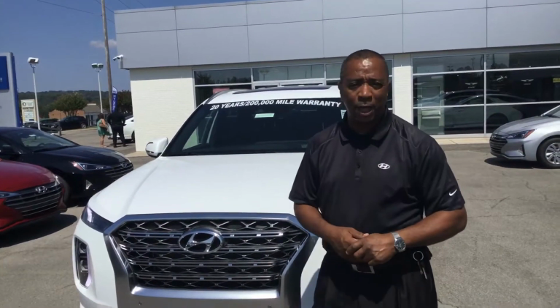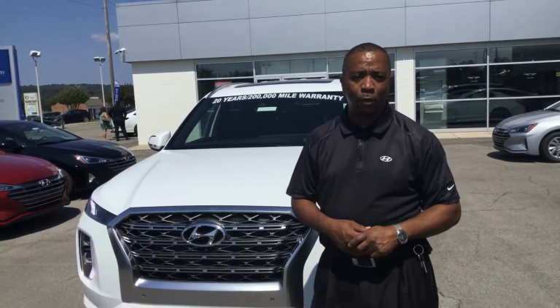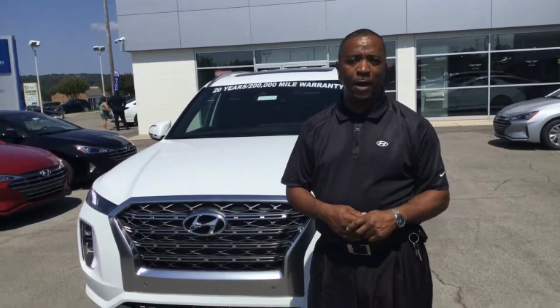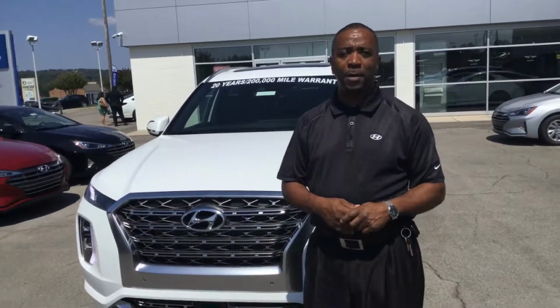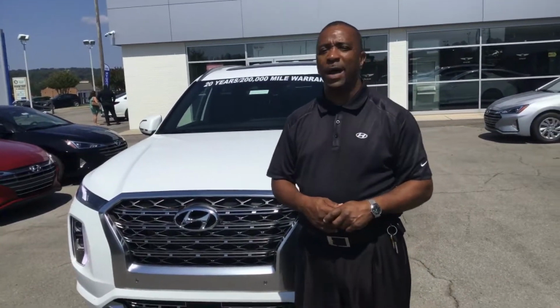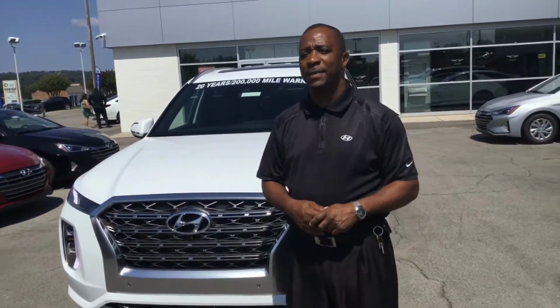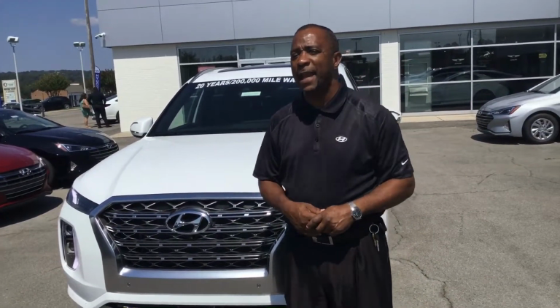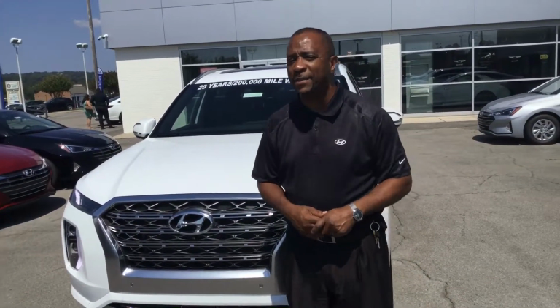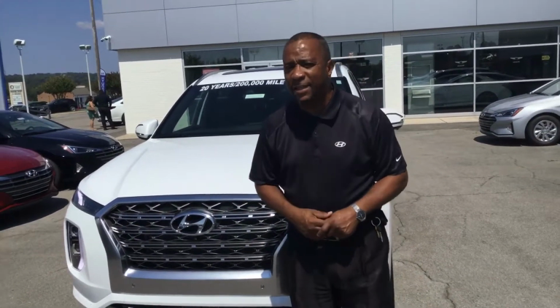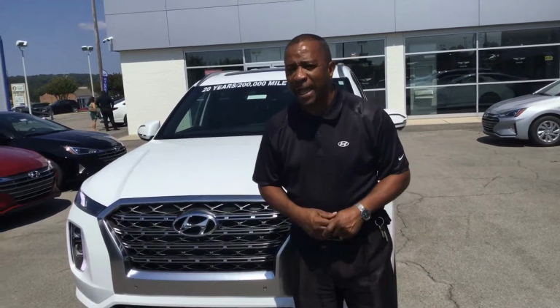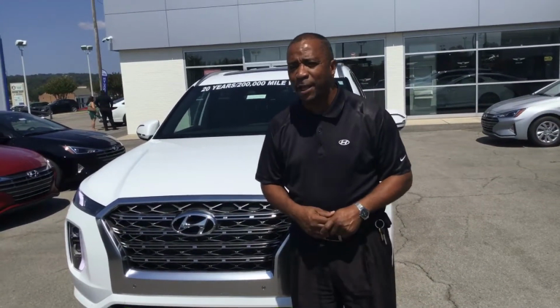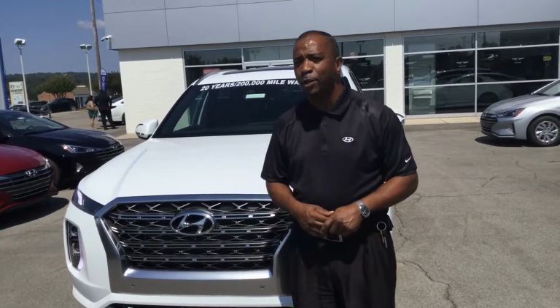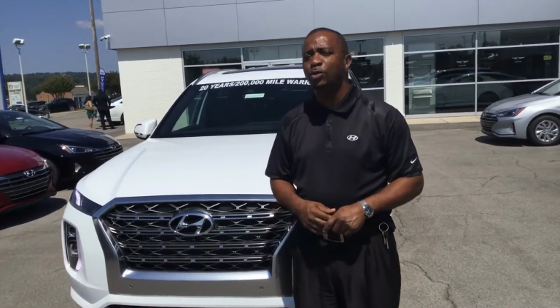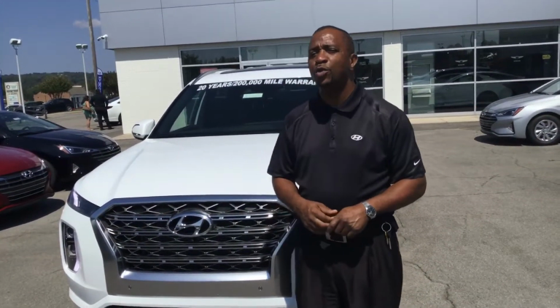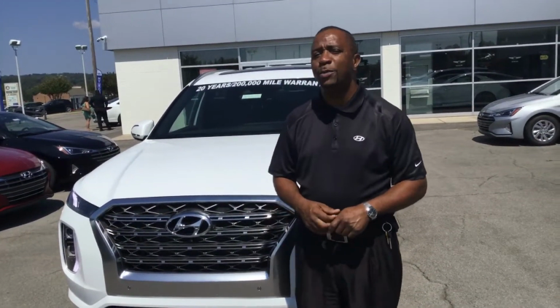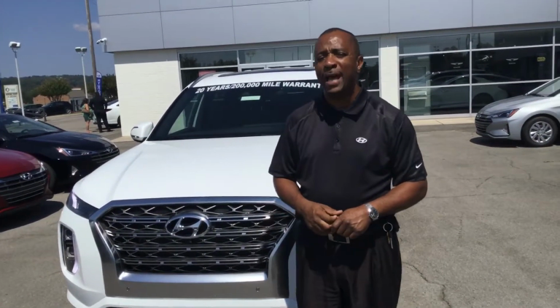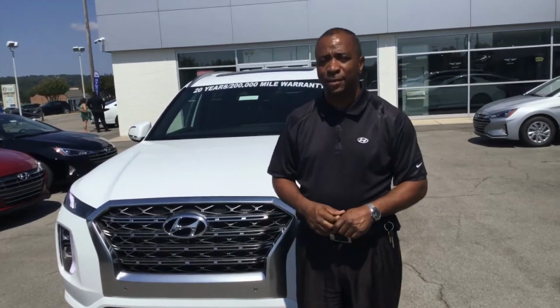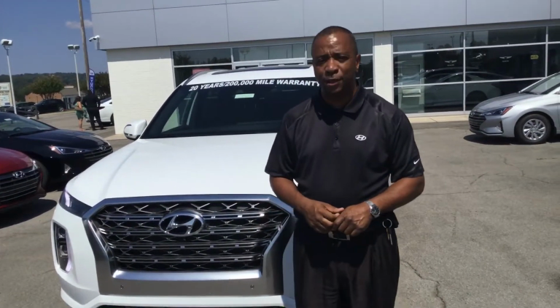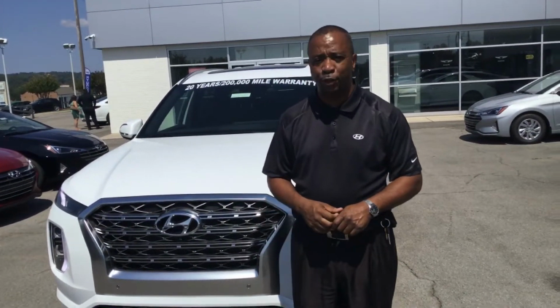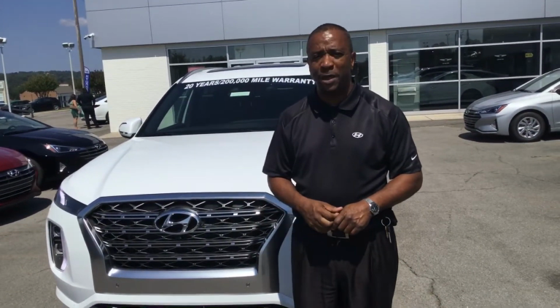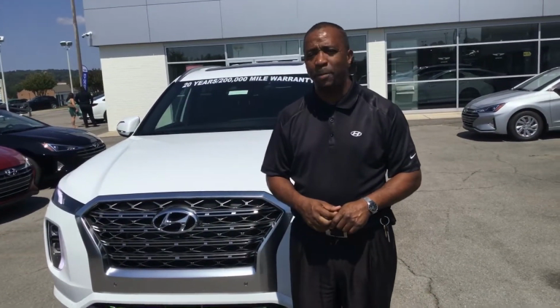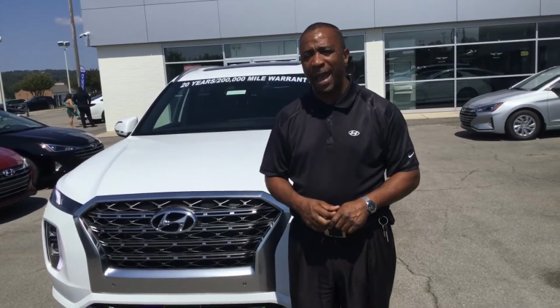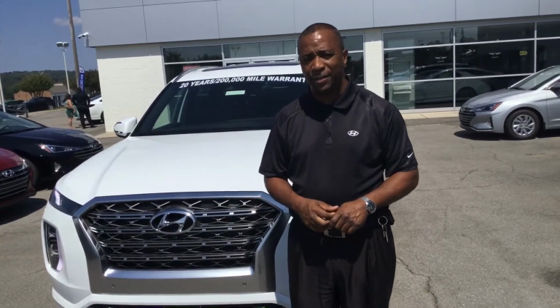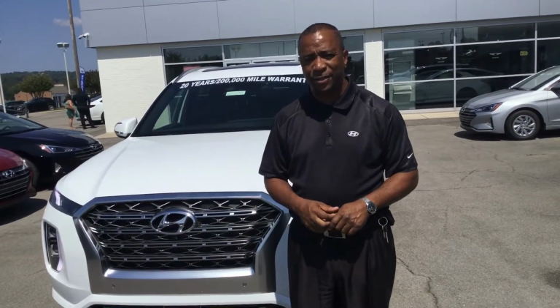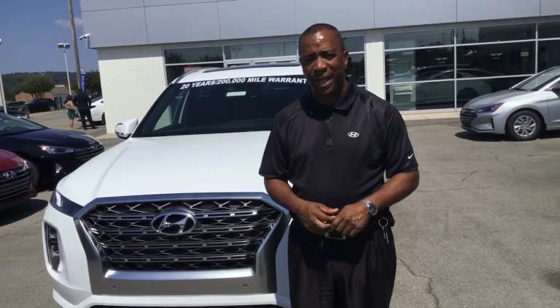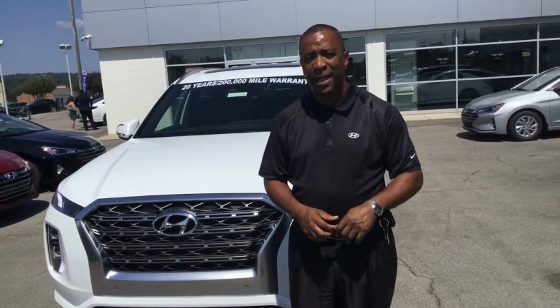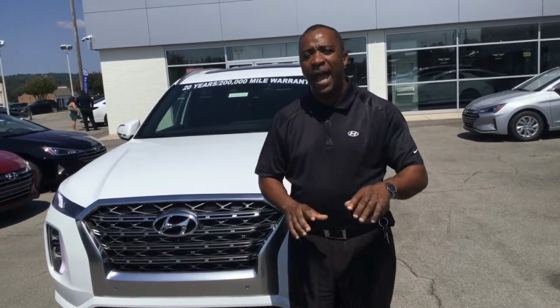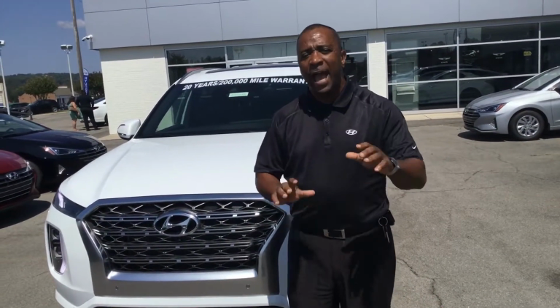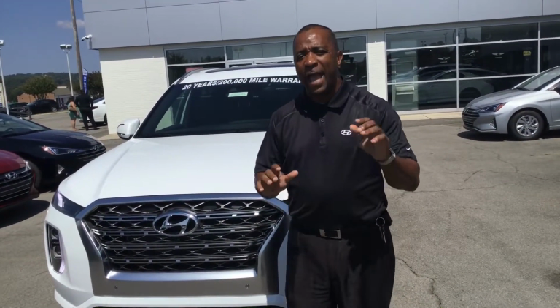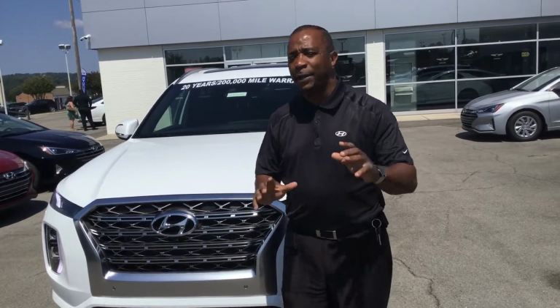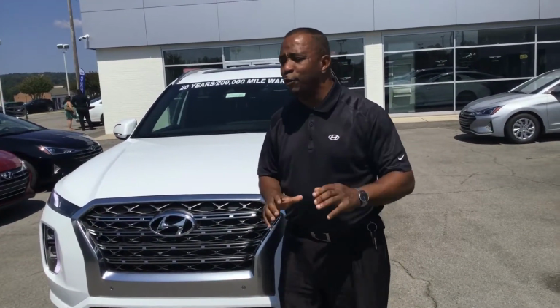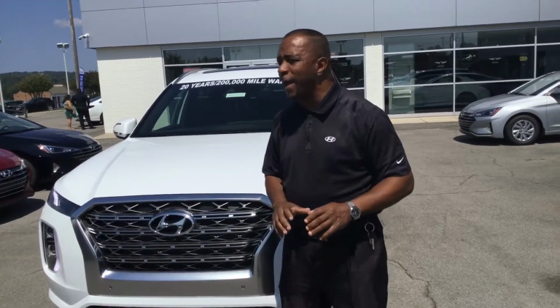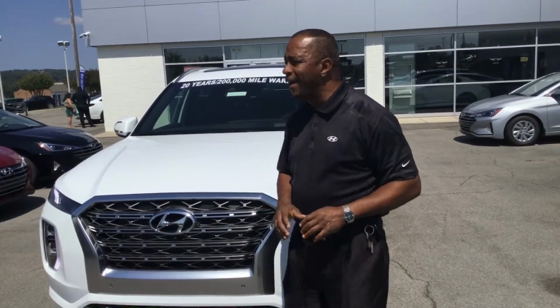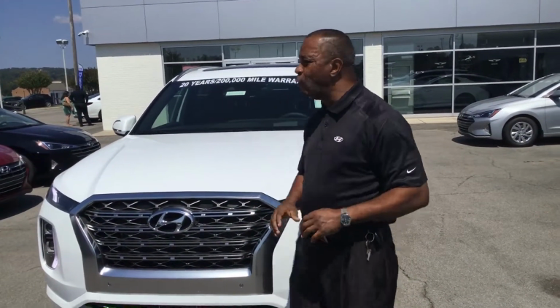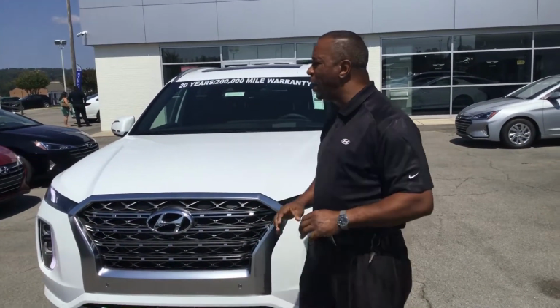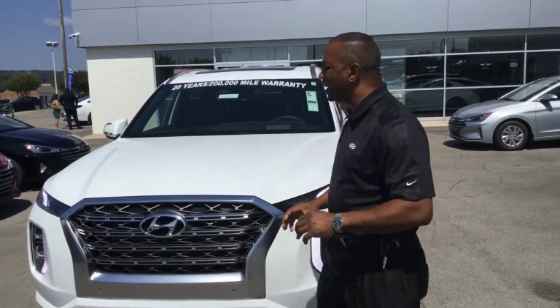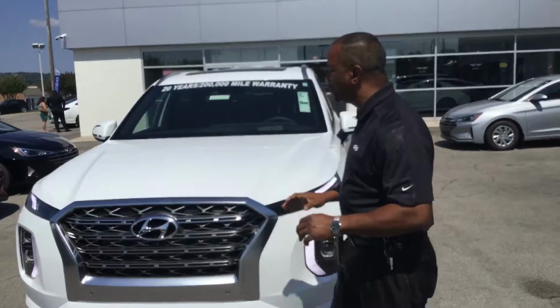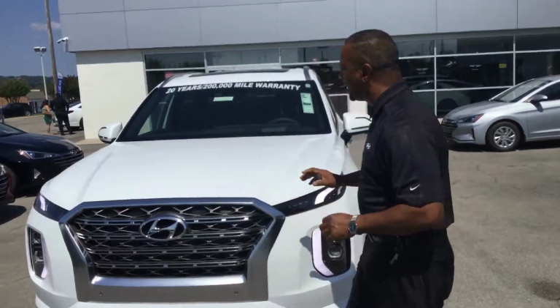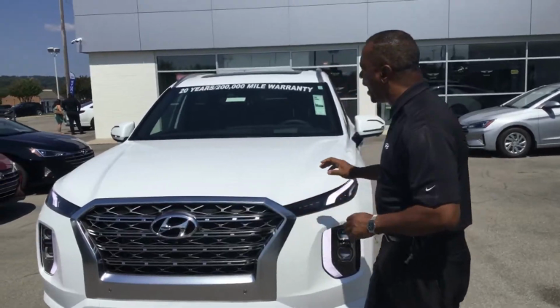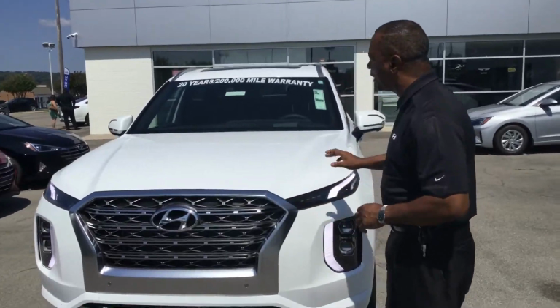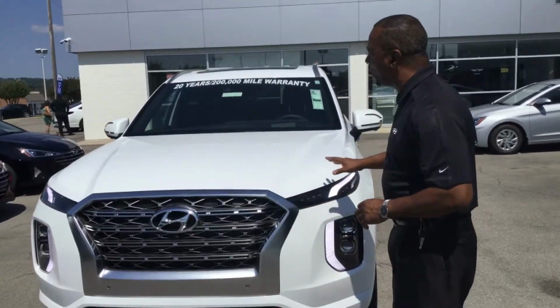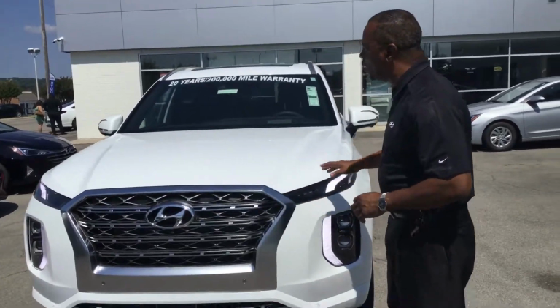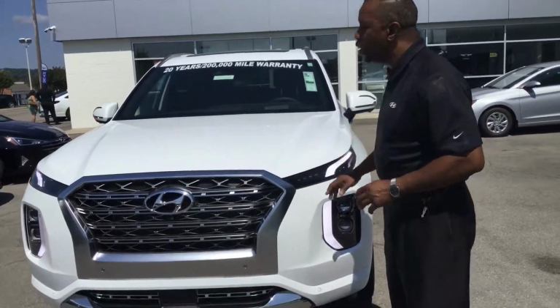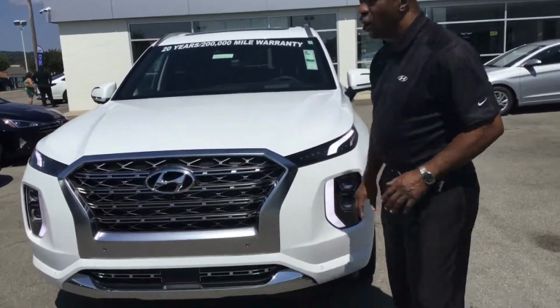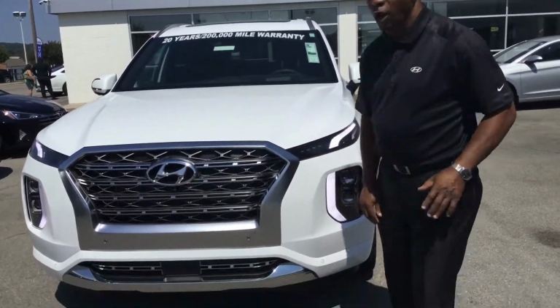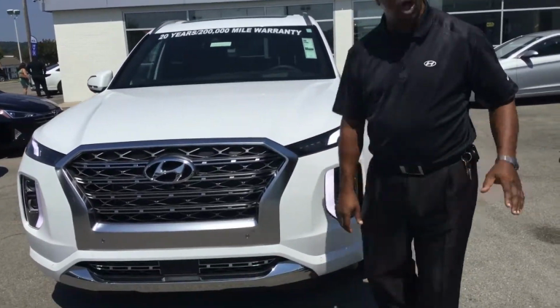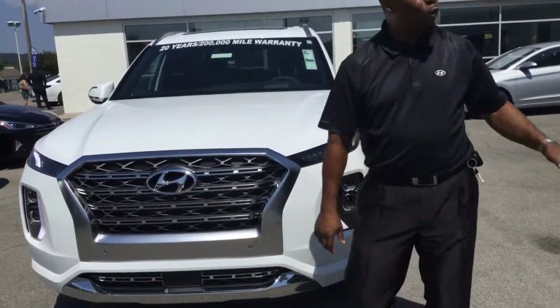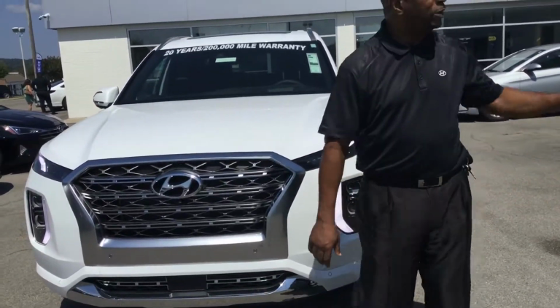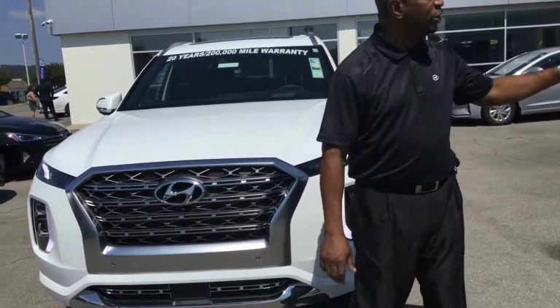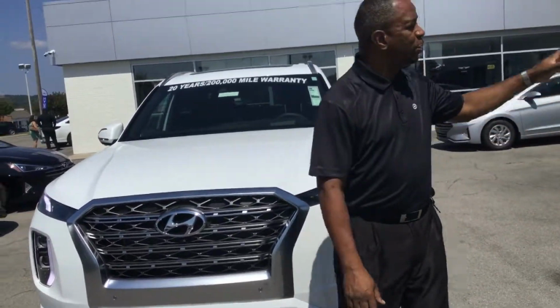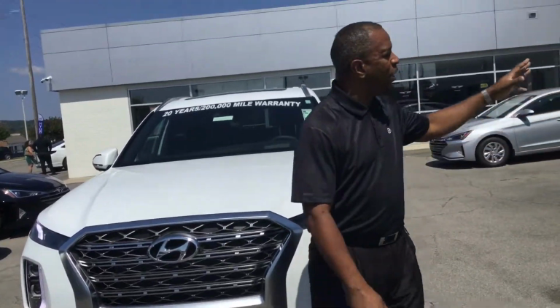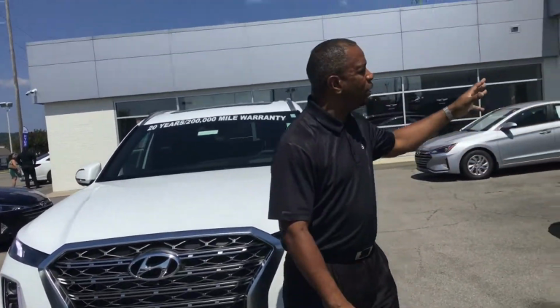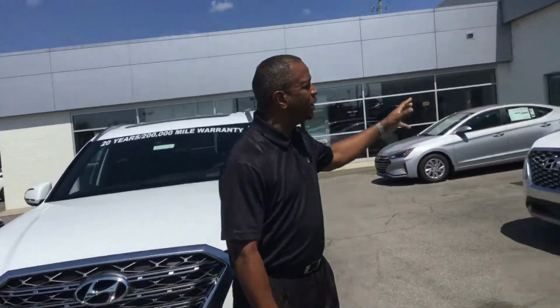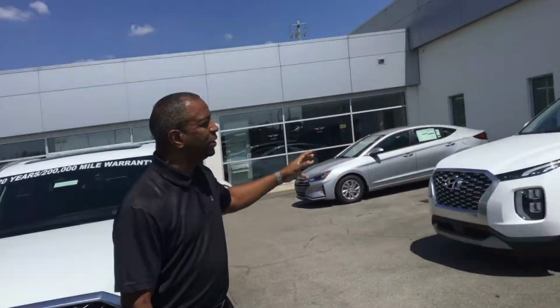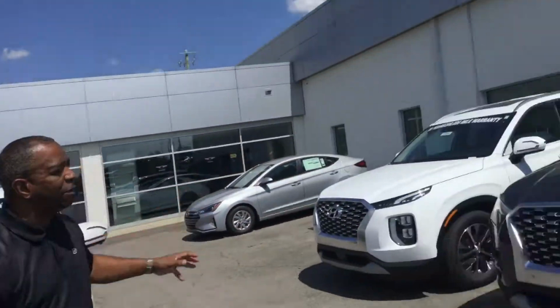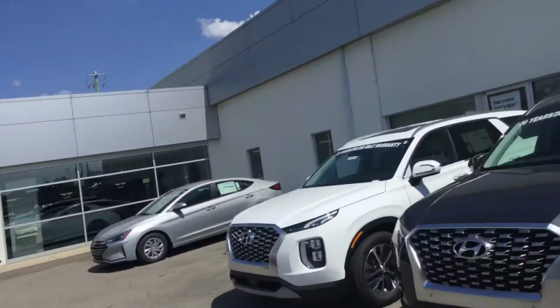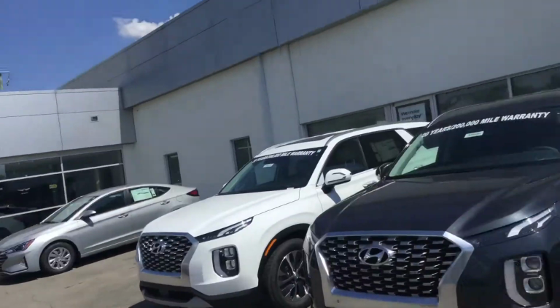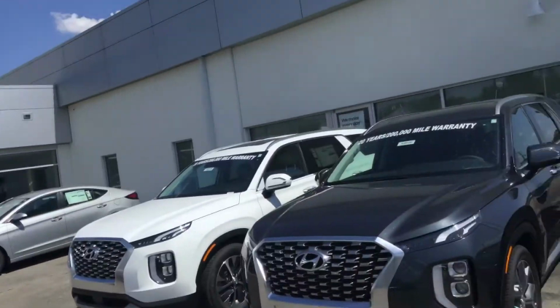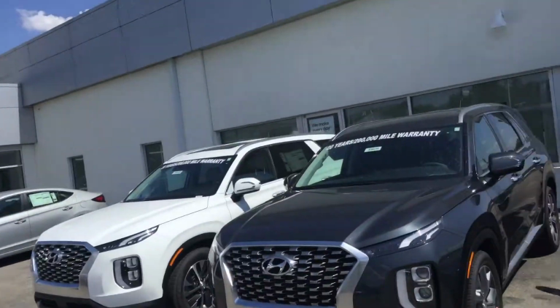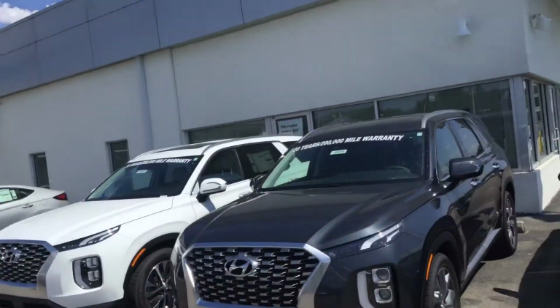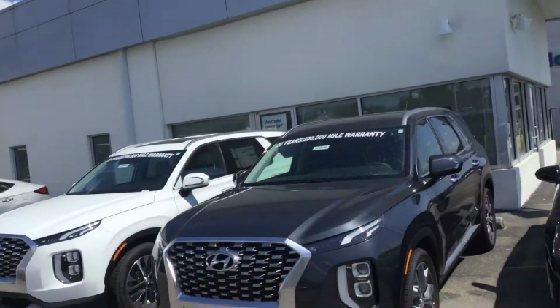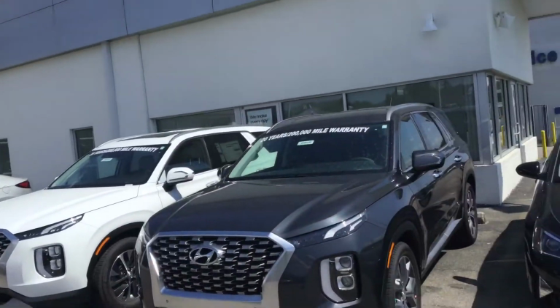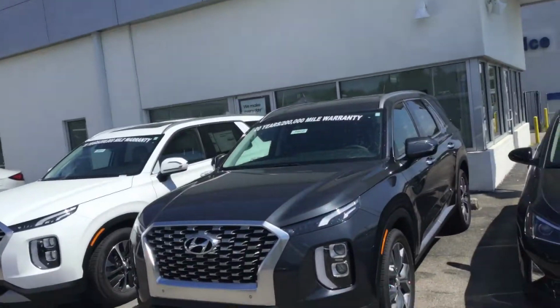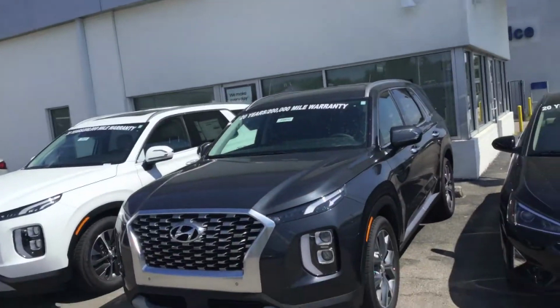You ain't heard about the exciting new 2020 Palisade? I do have one in stock here, along with two other ones here and some more coming in.